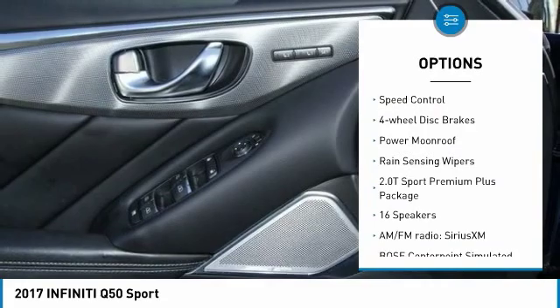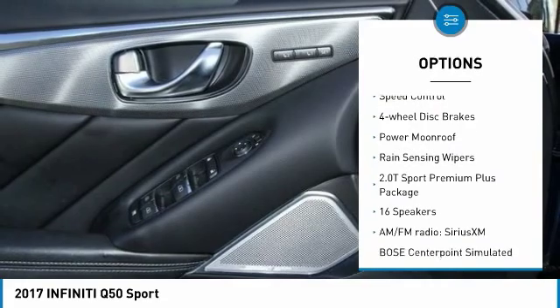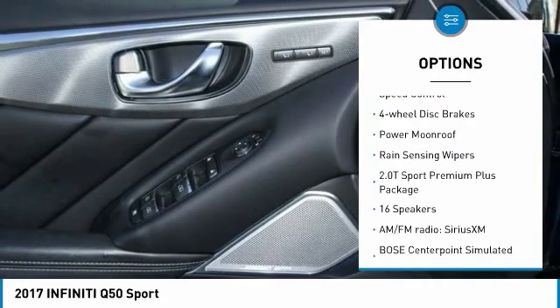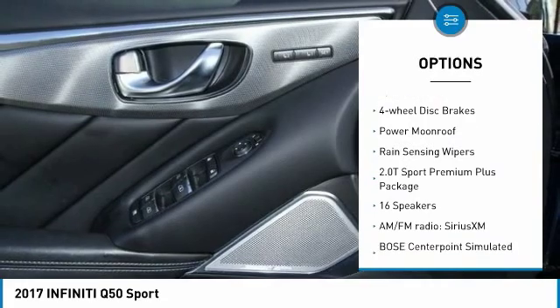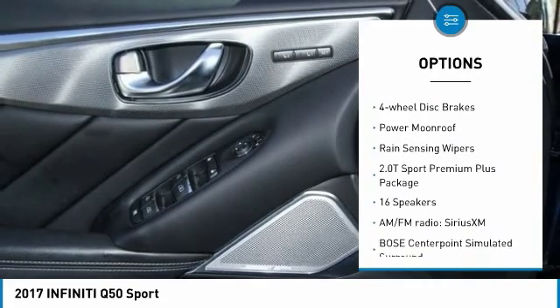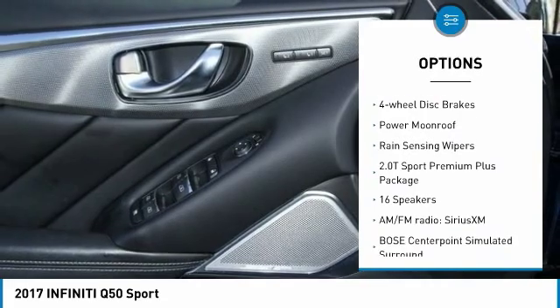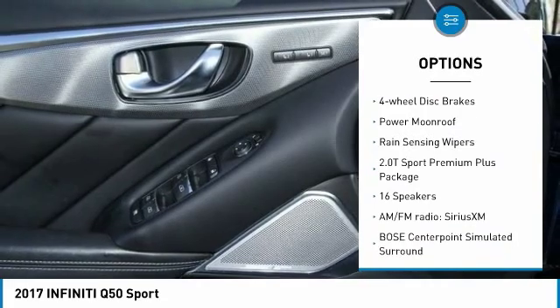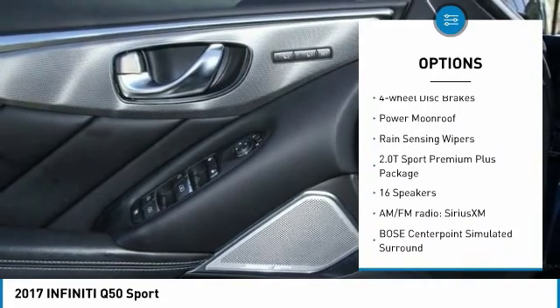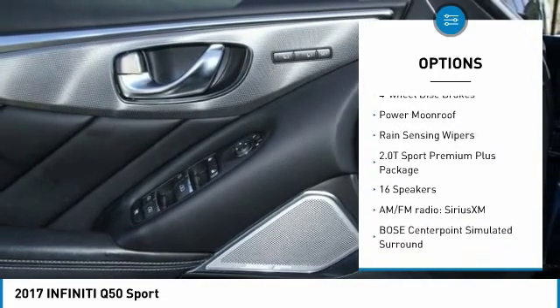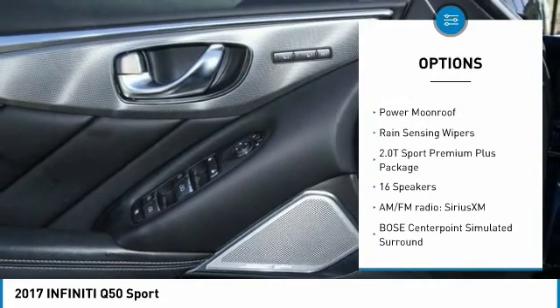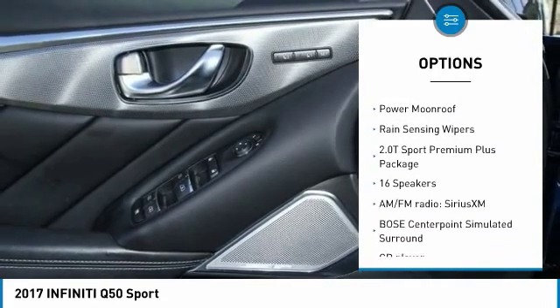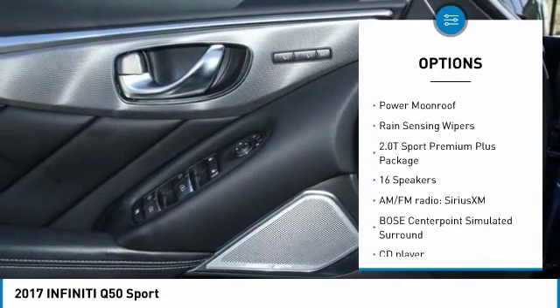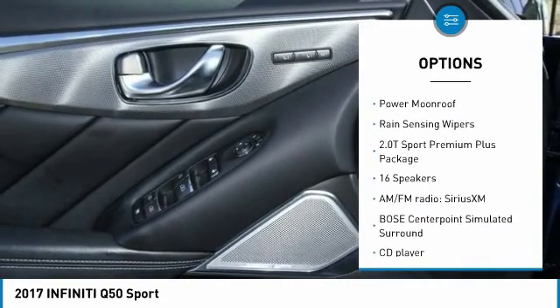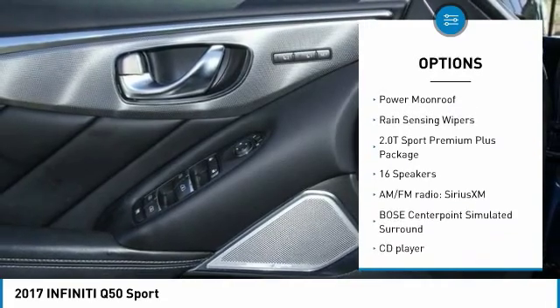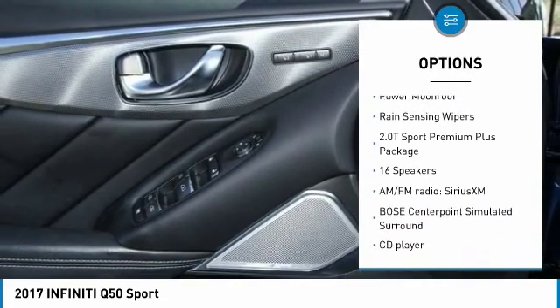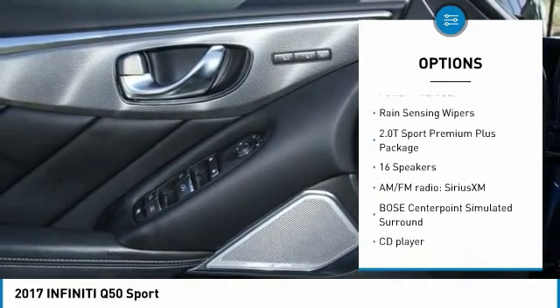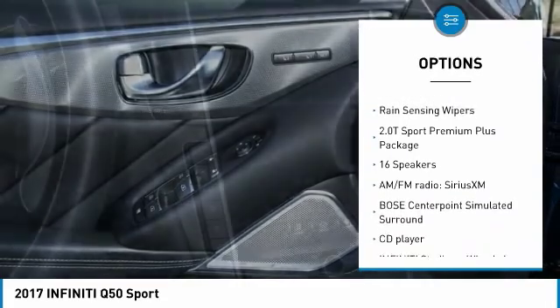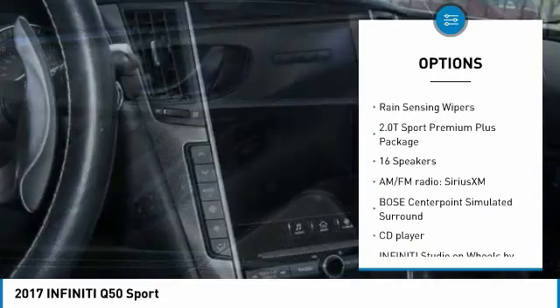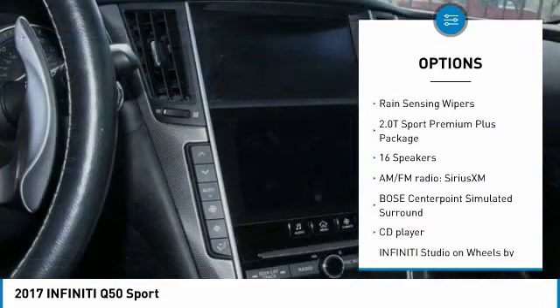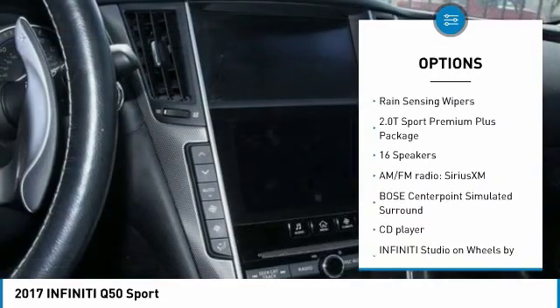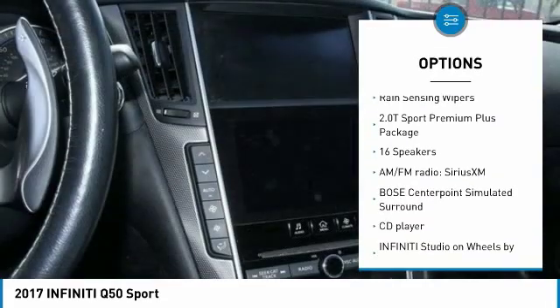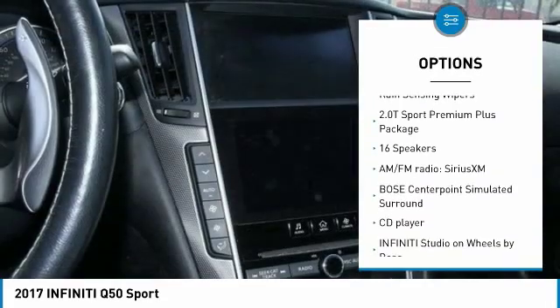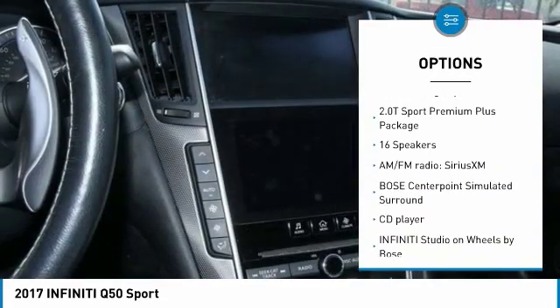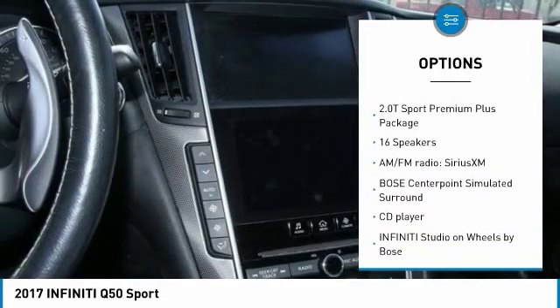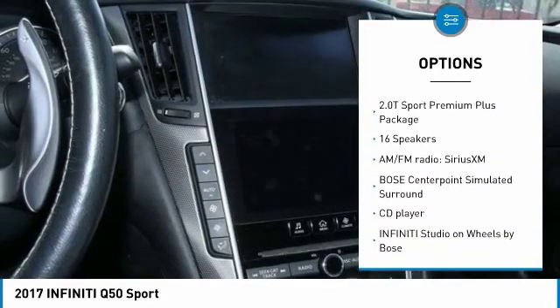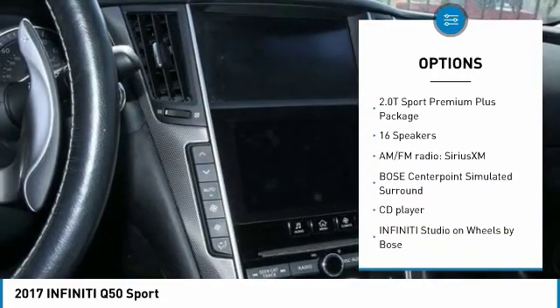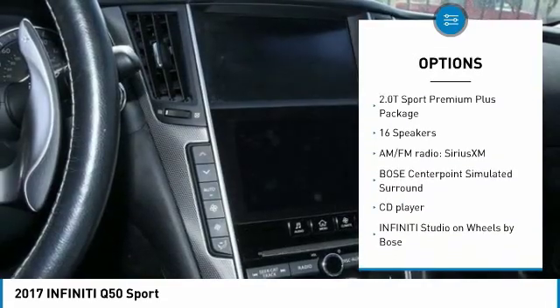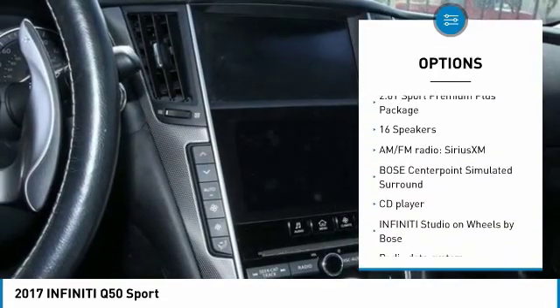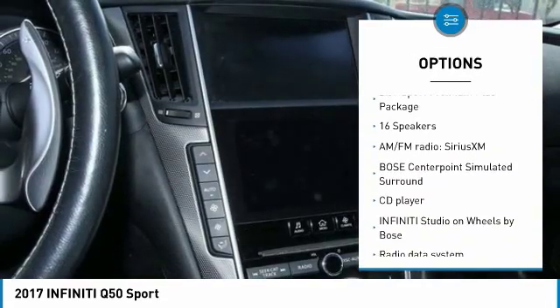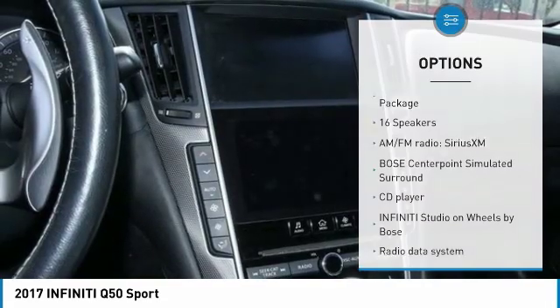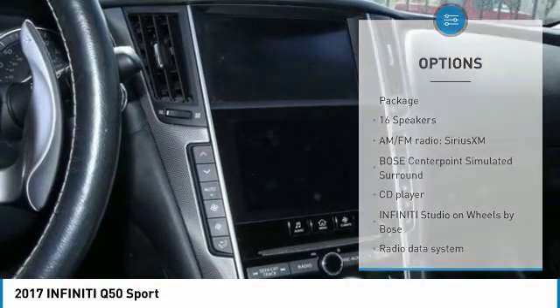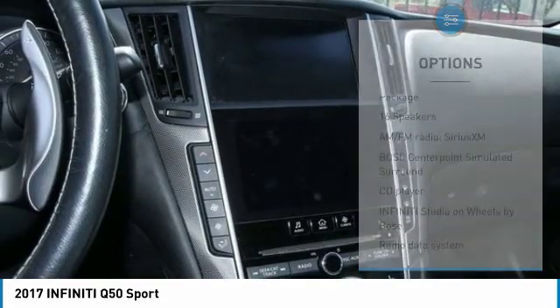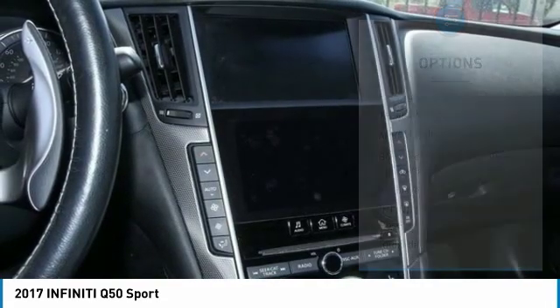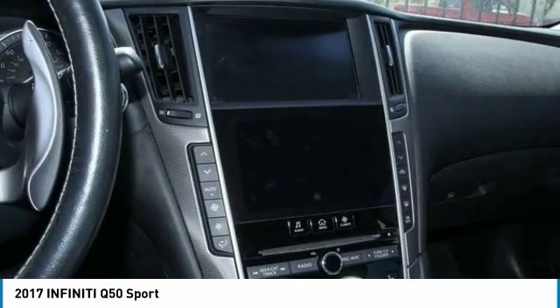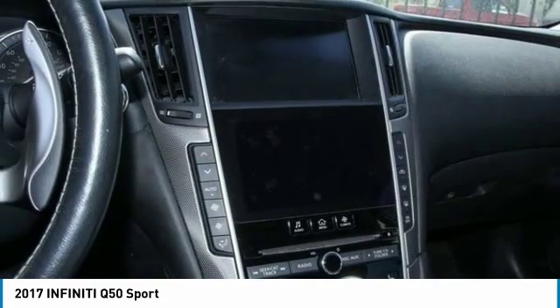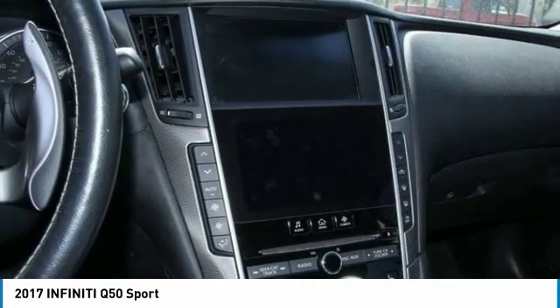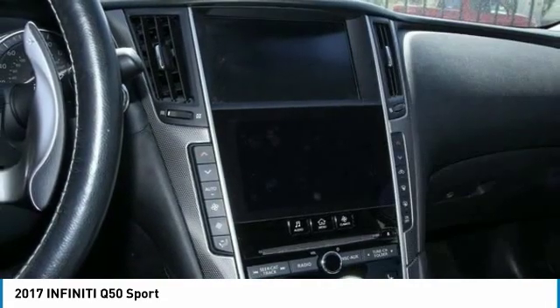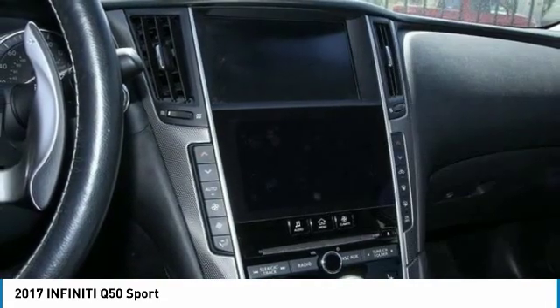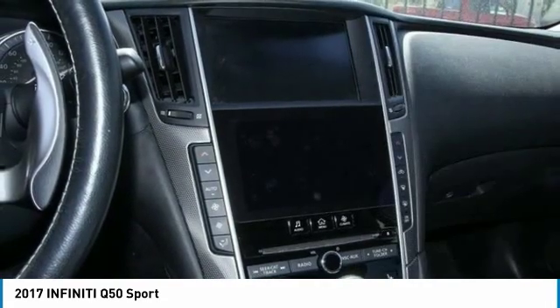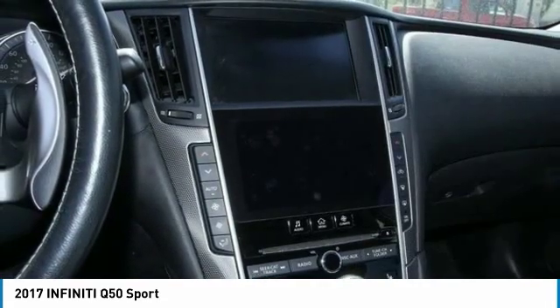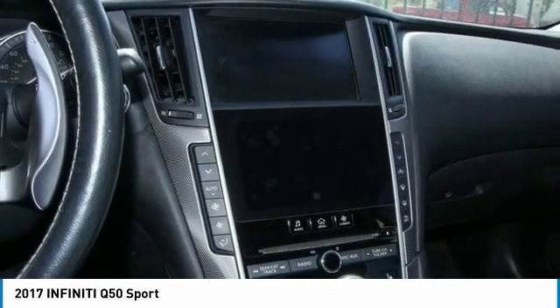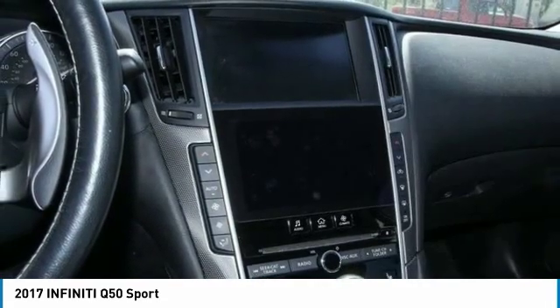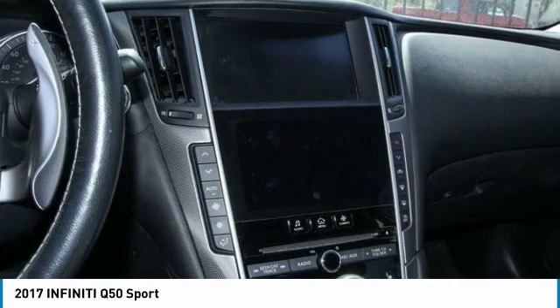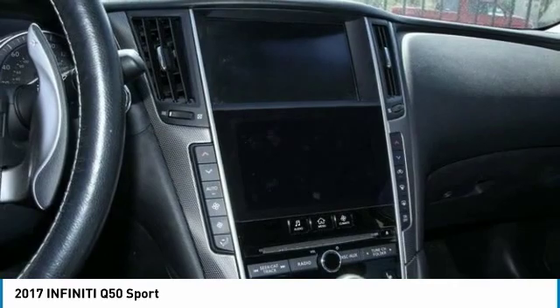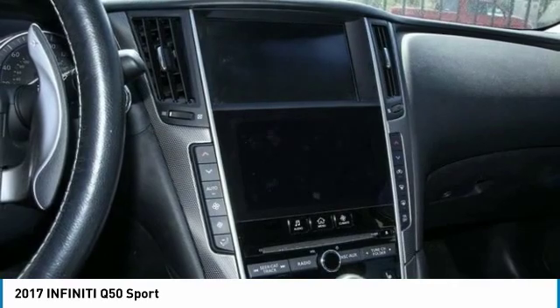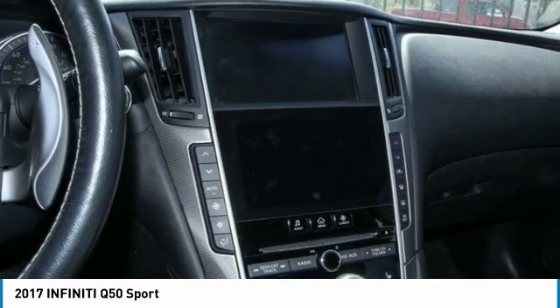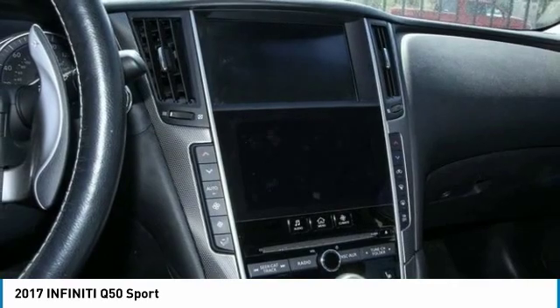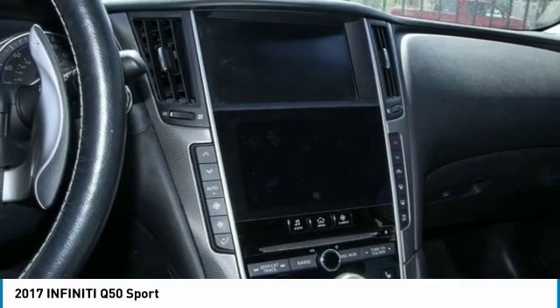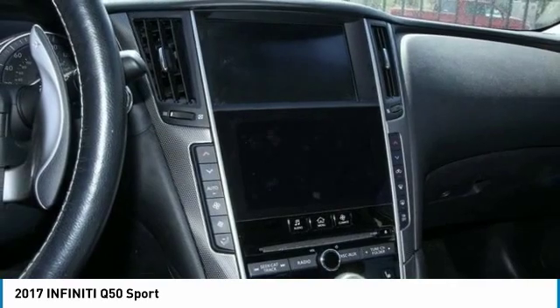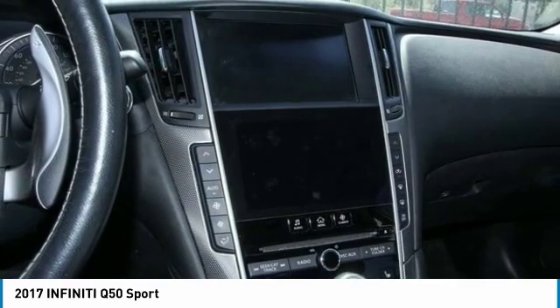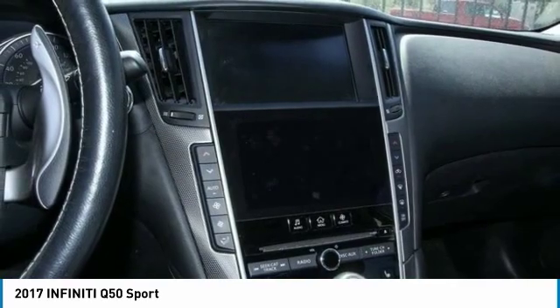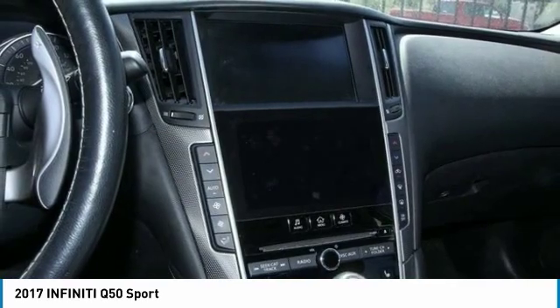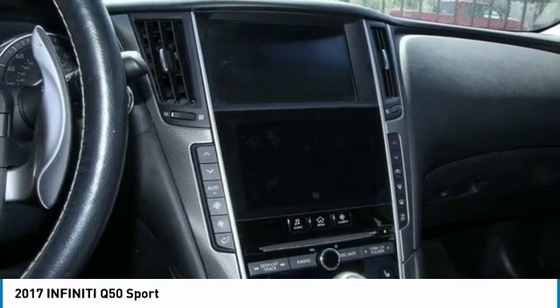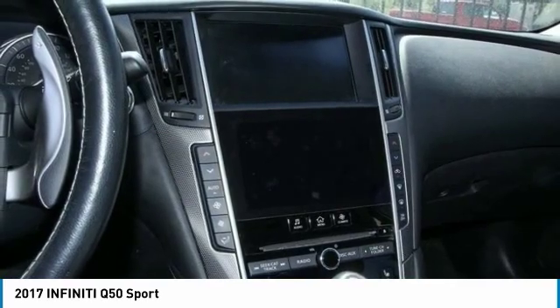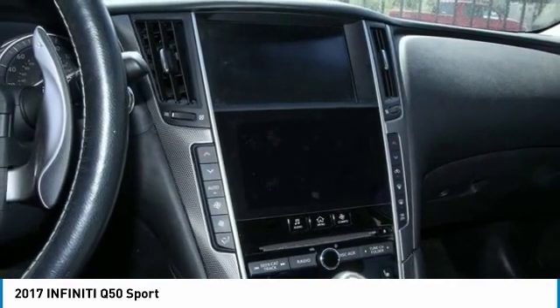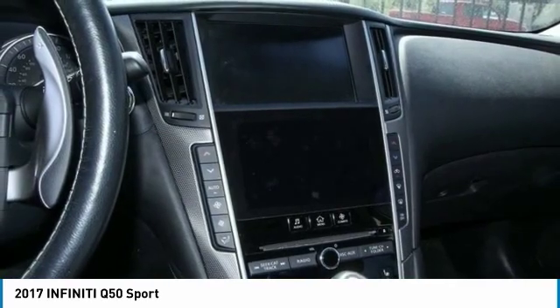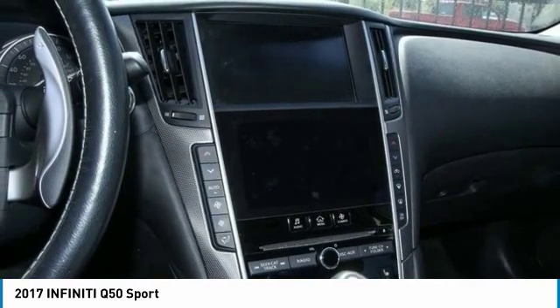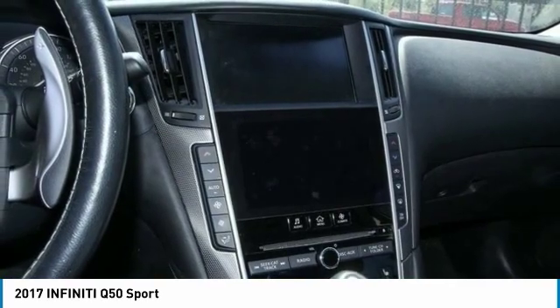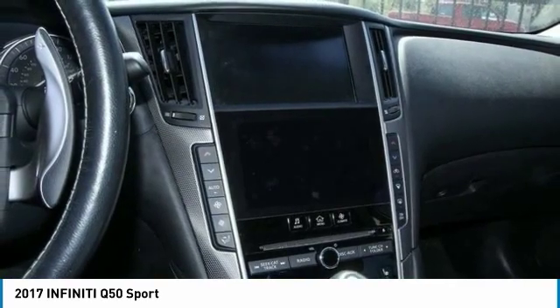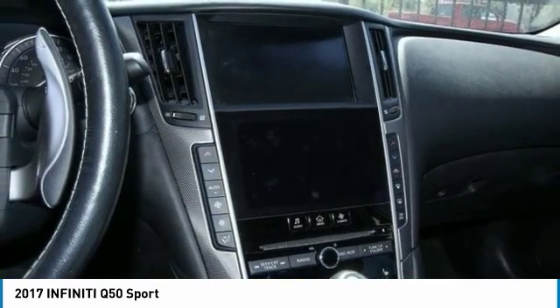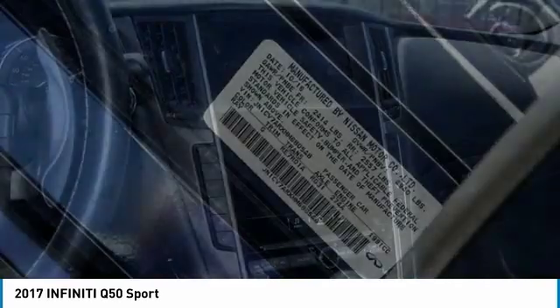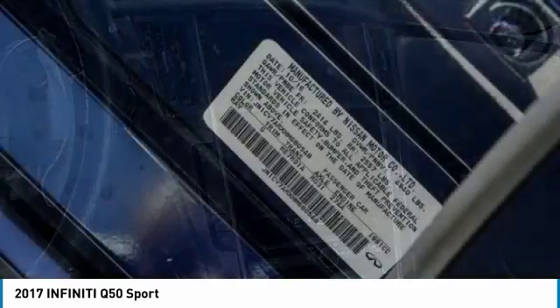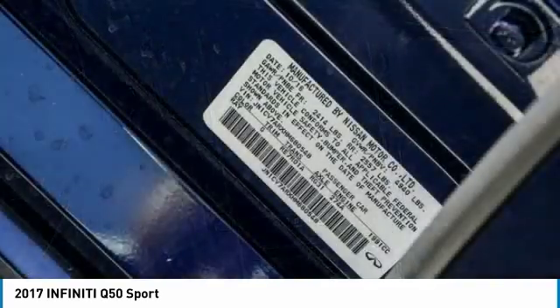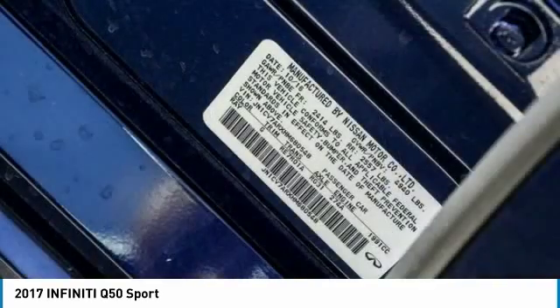Remote keyless entry, fog lights, speed control, four-wheel disc brakes, power moonroof, and rain-sensing wipers.